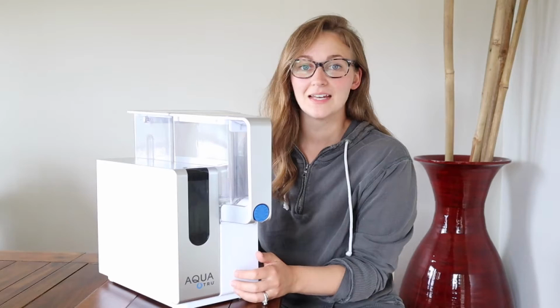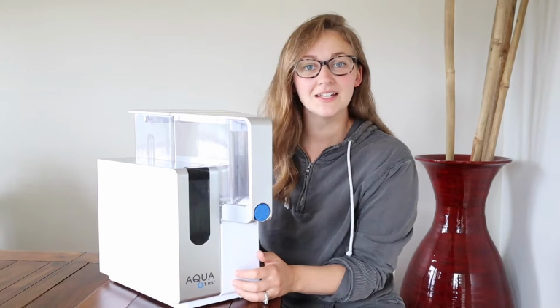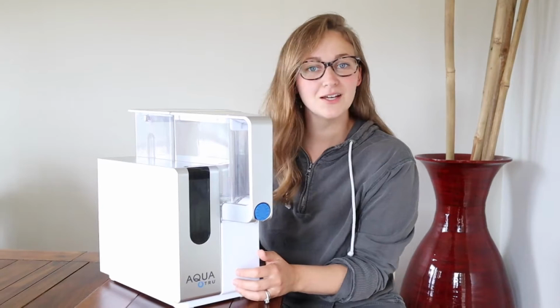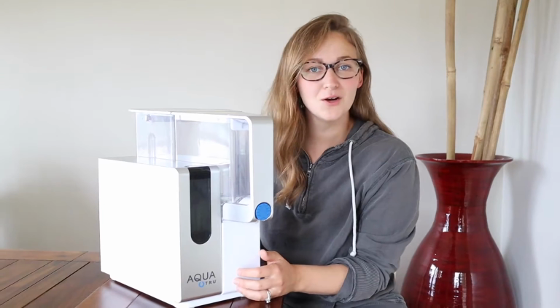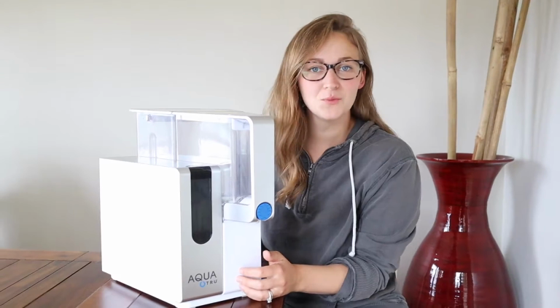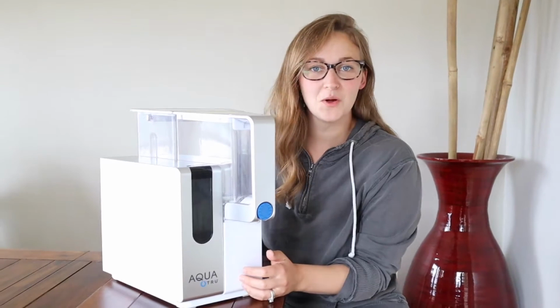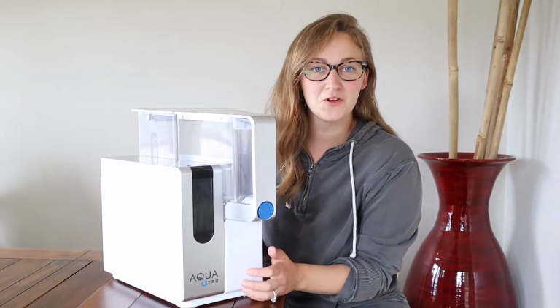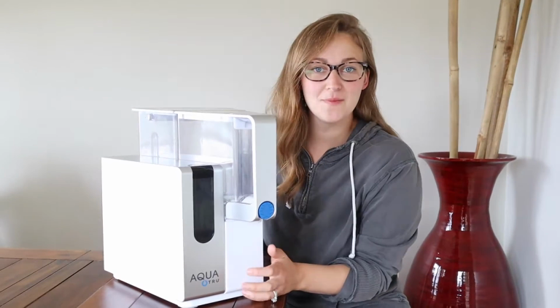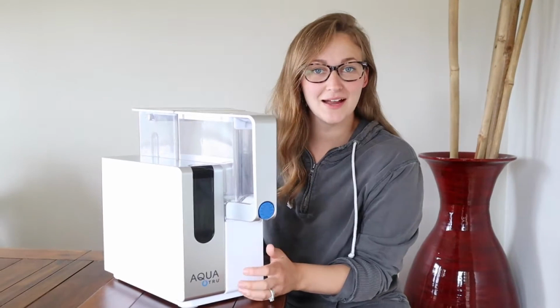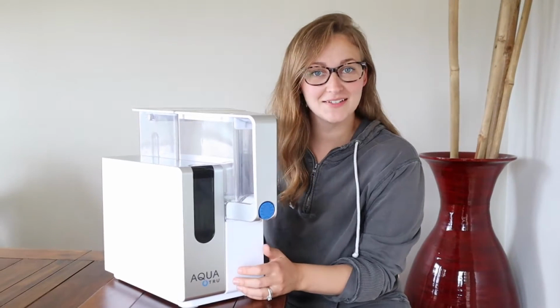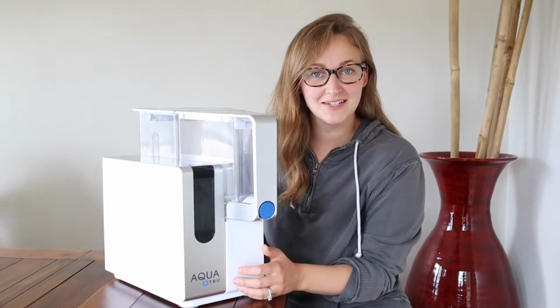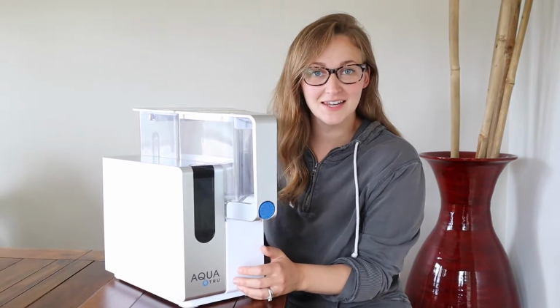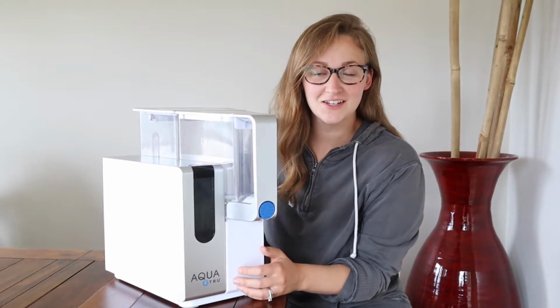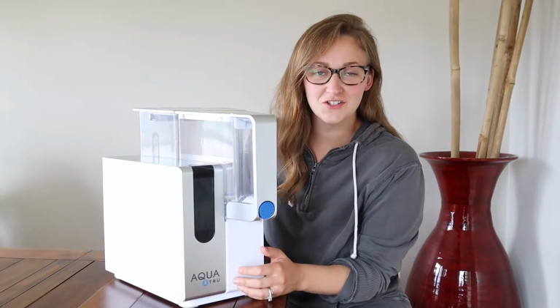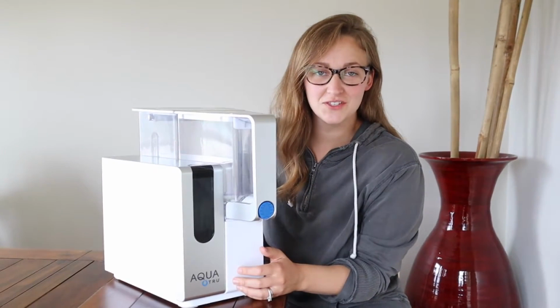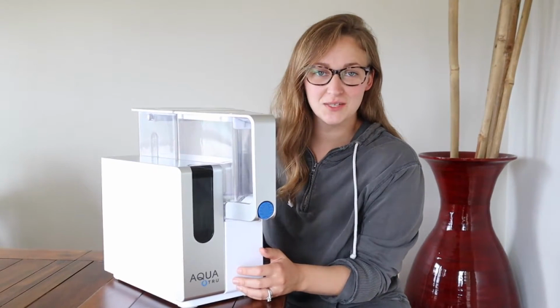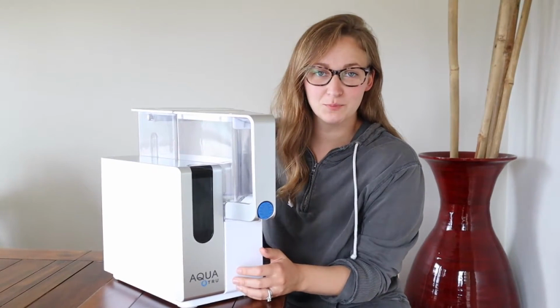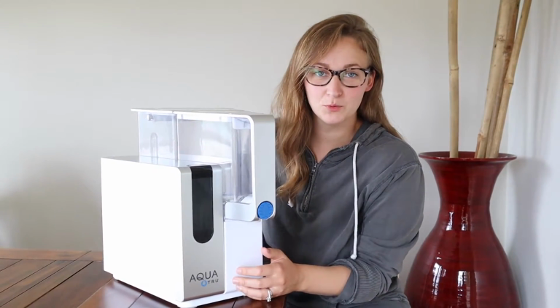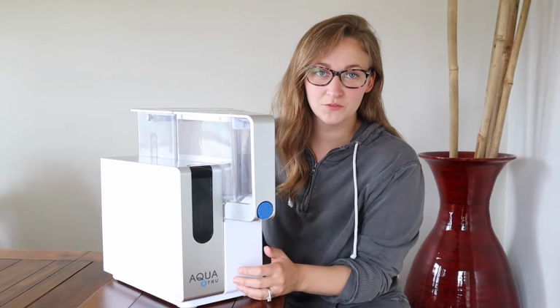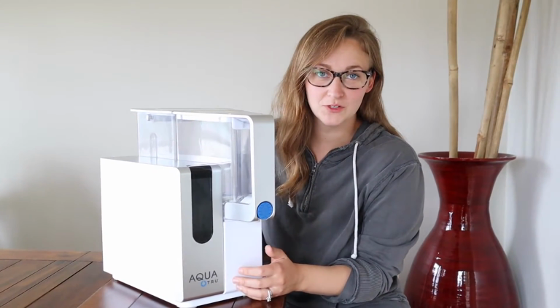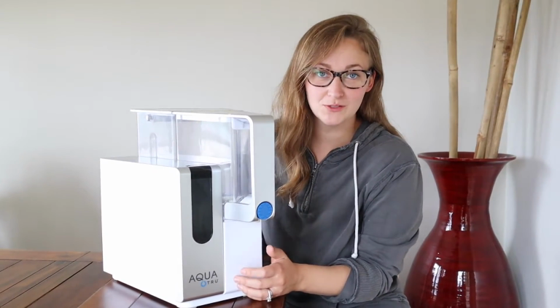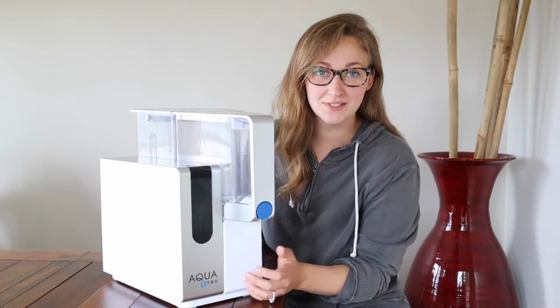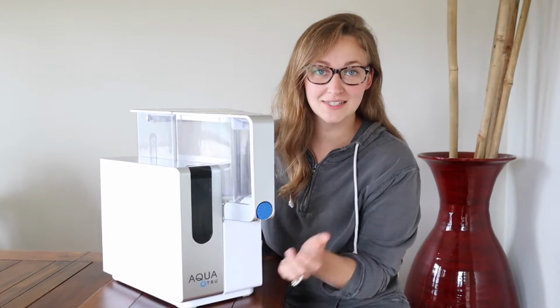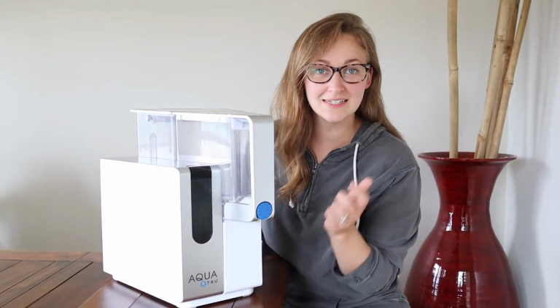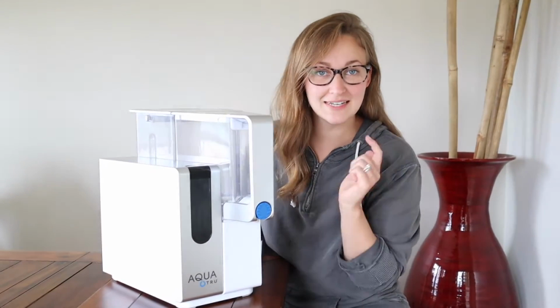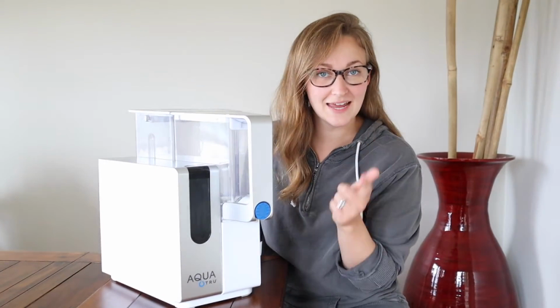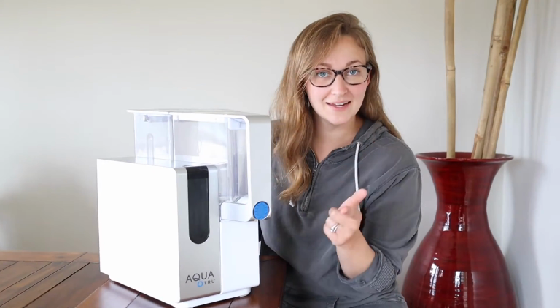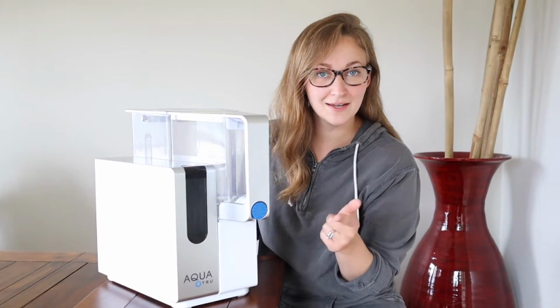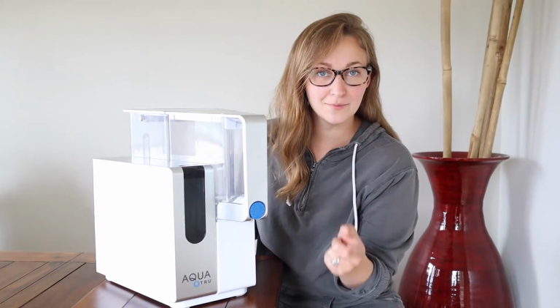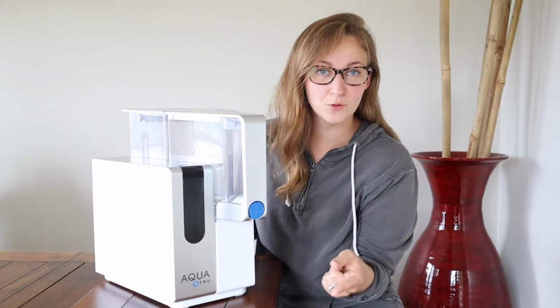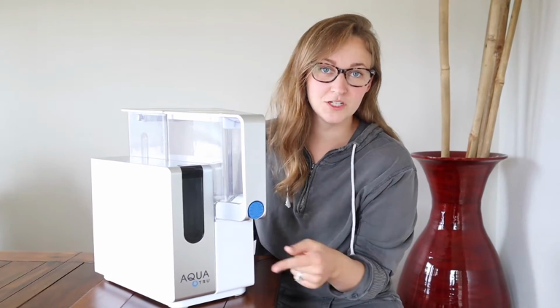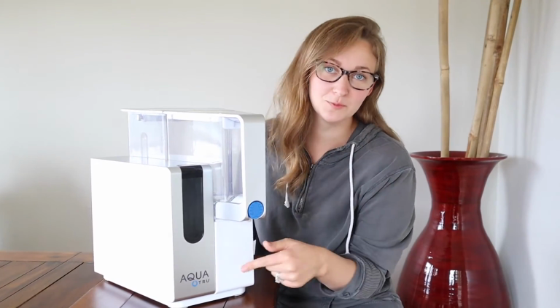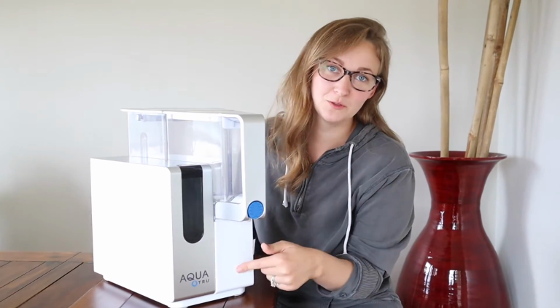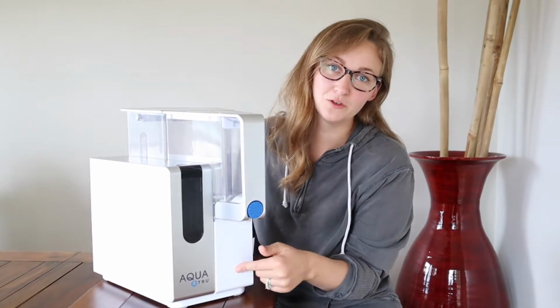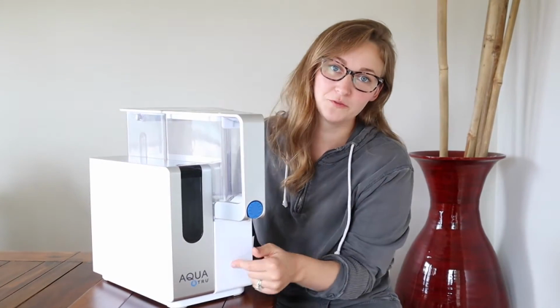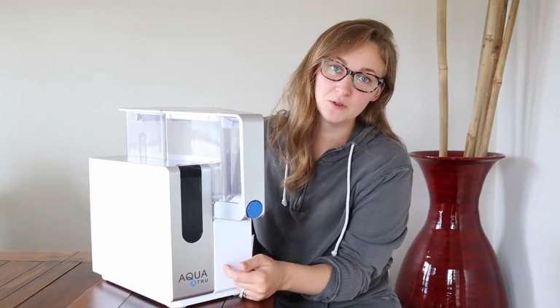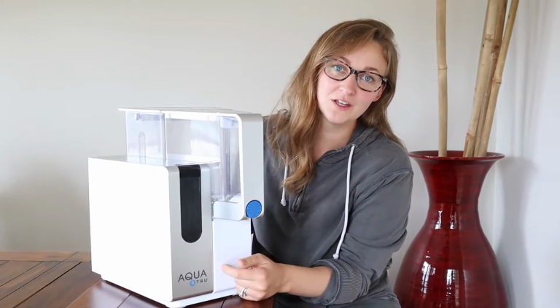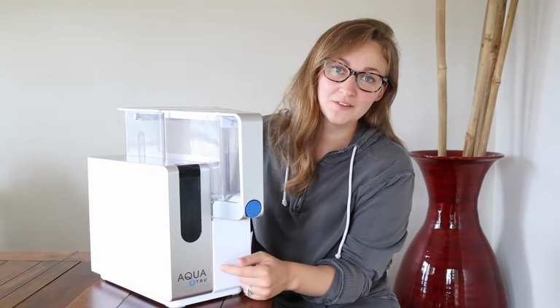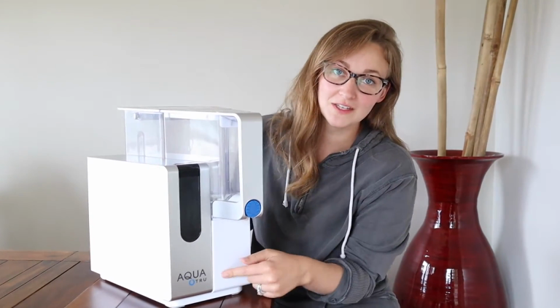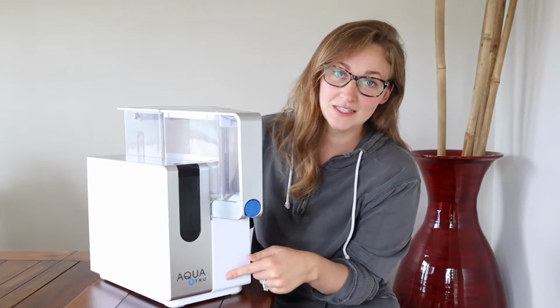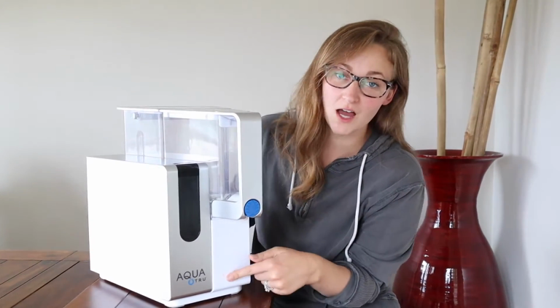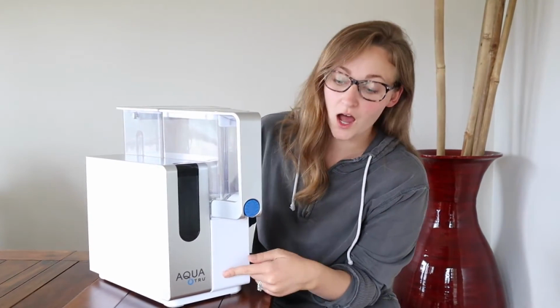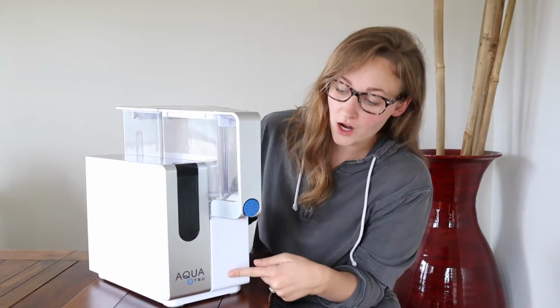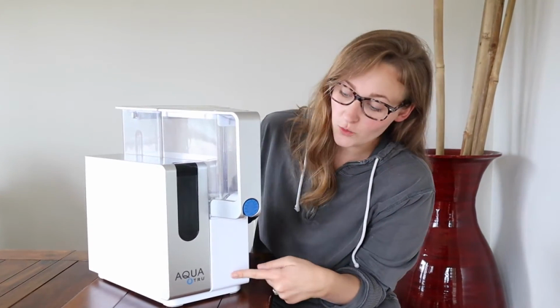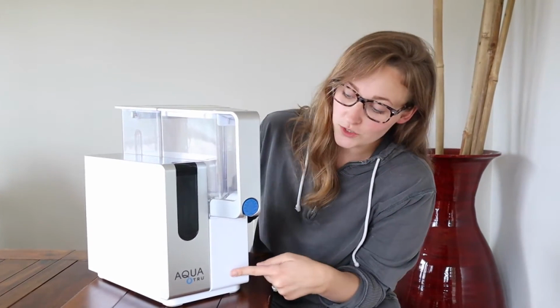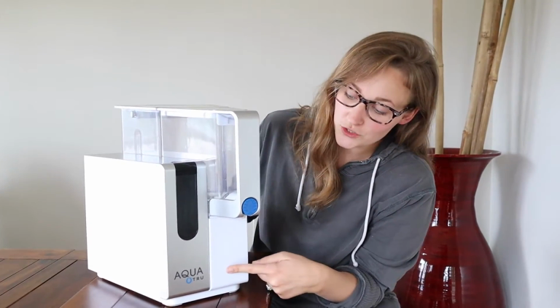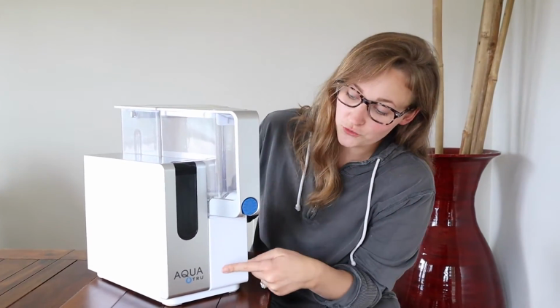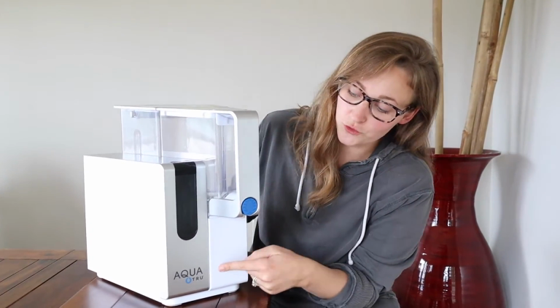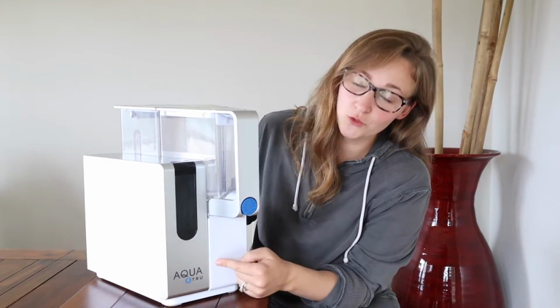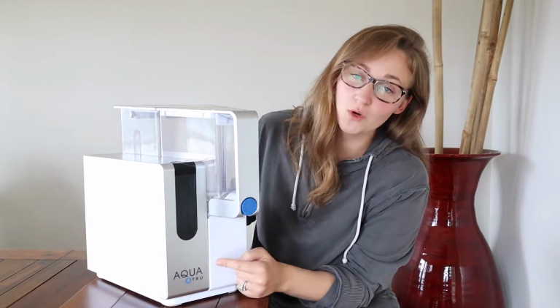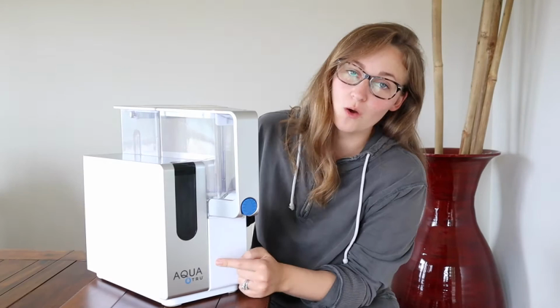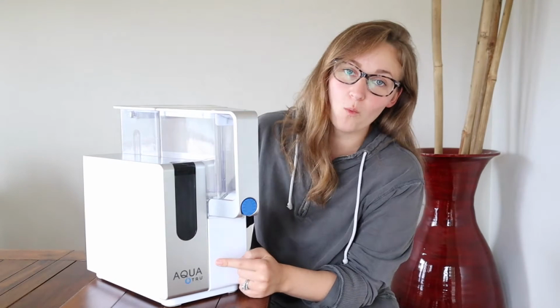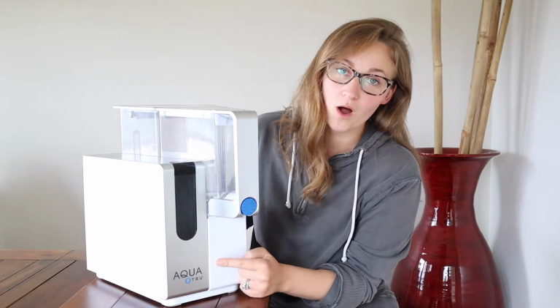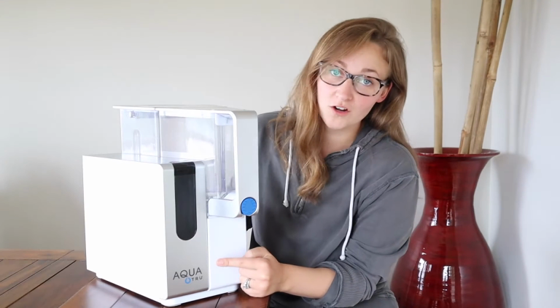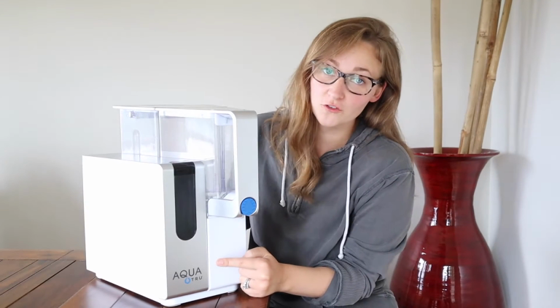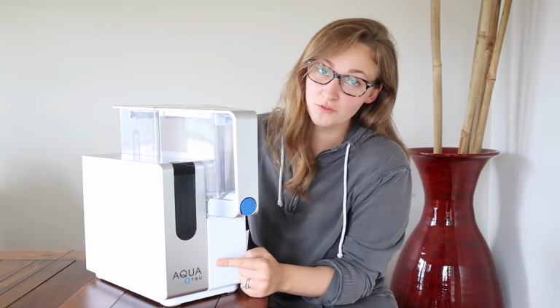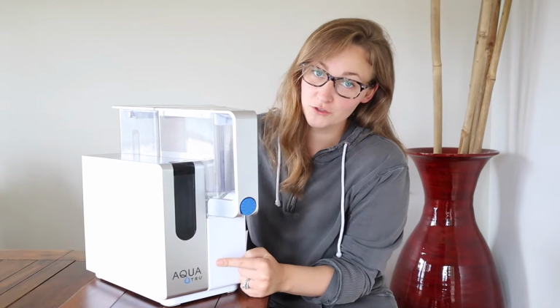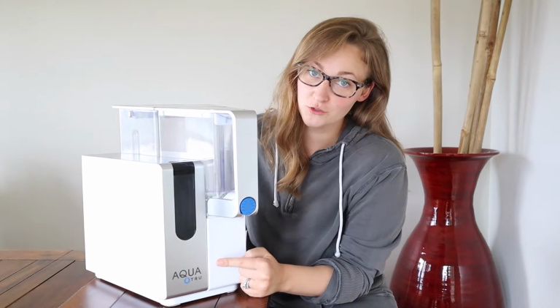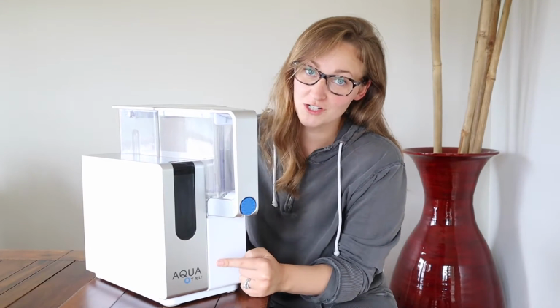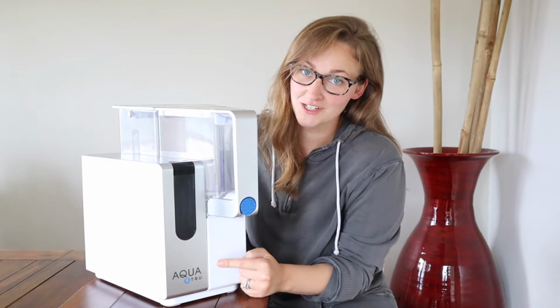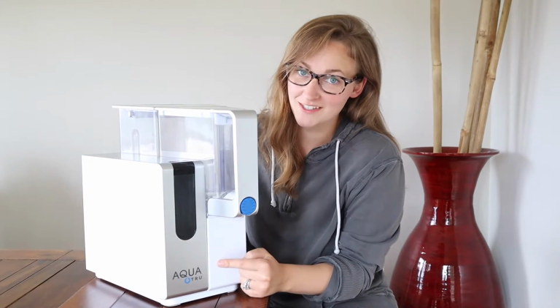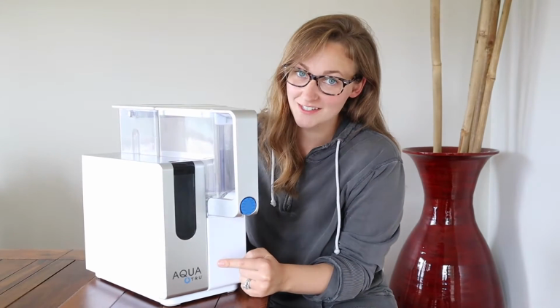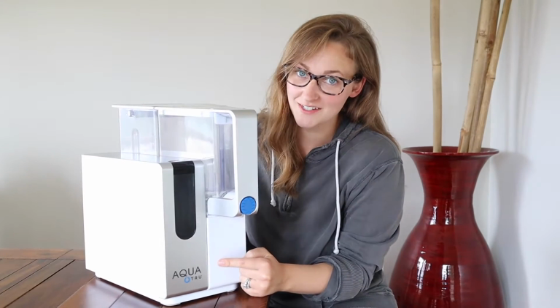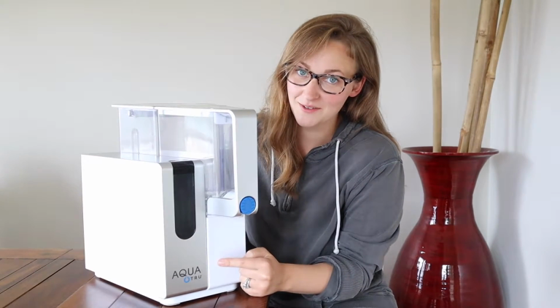Hello and welcome back to KG Simple Reviews. Today I'm going to be reviewing this AquaTrue Water Filtration System.